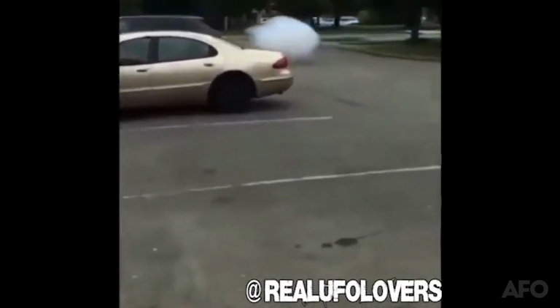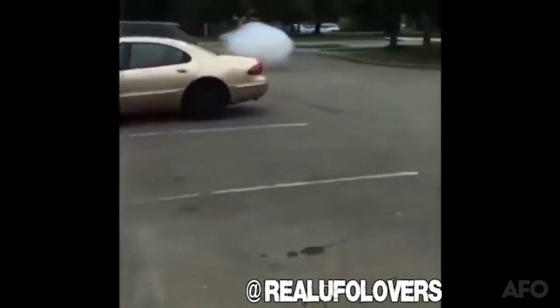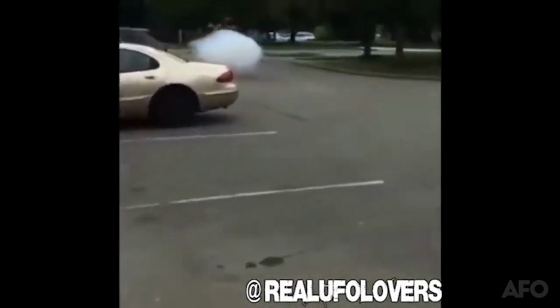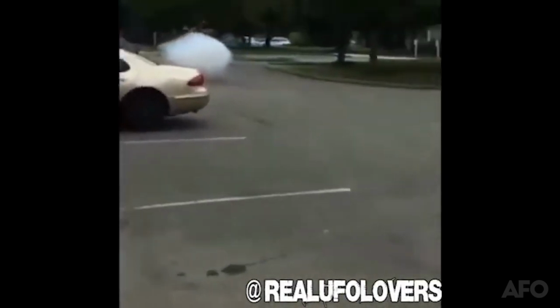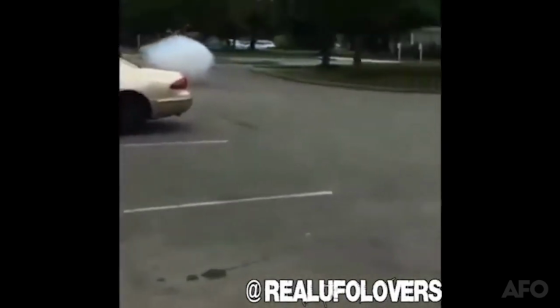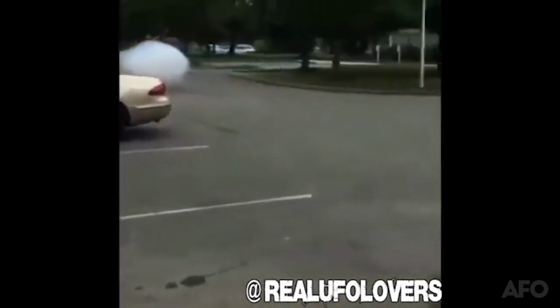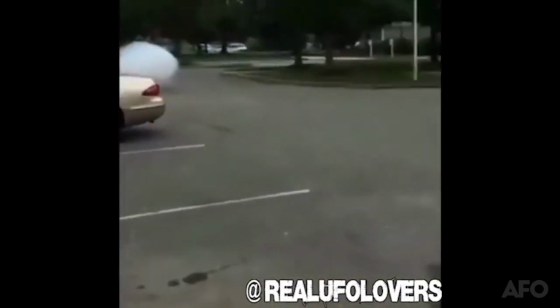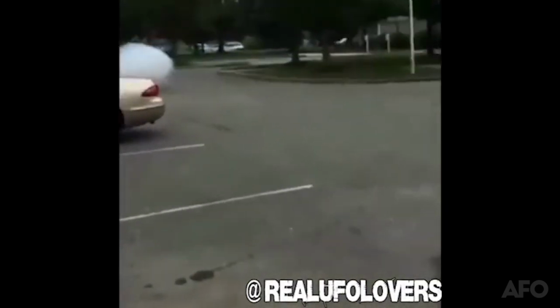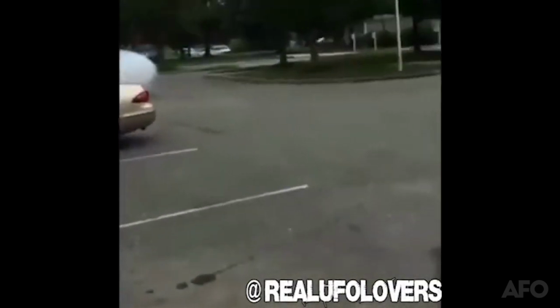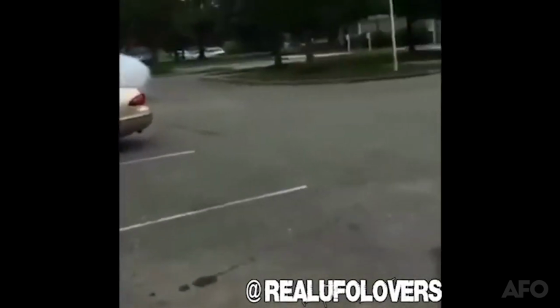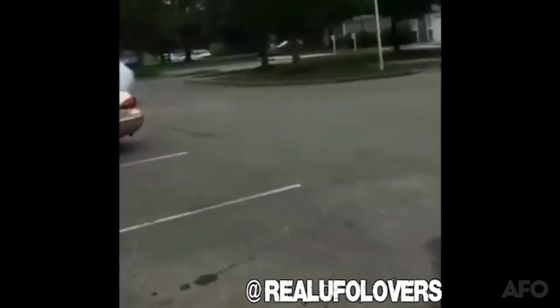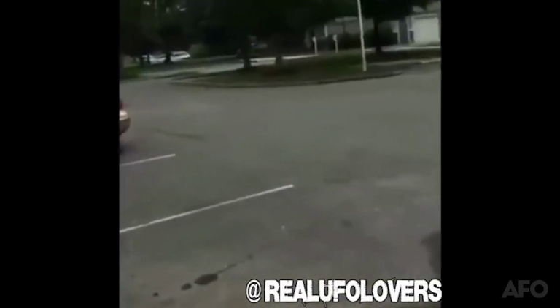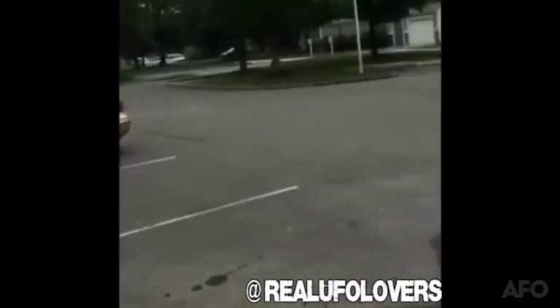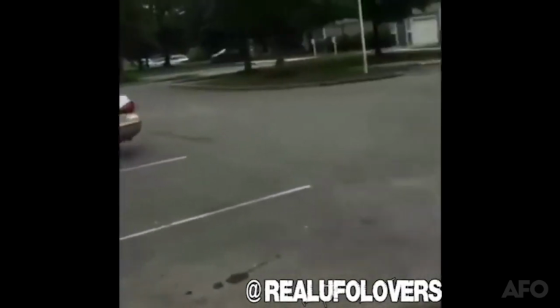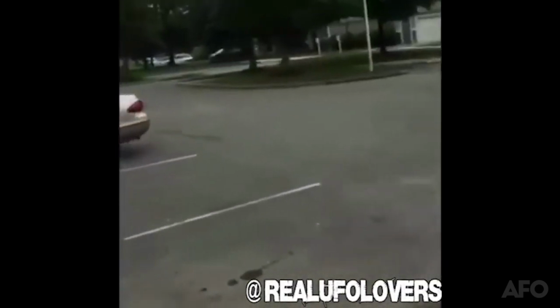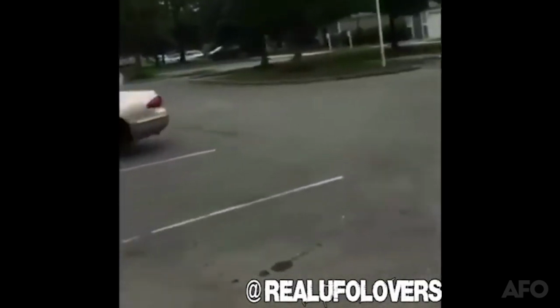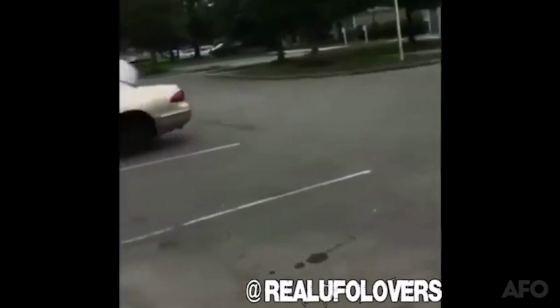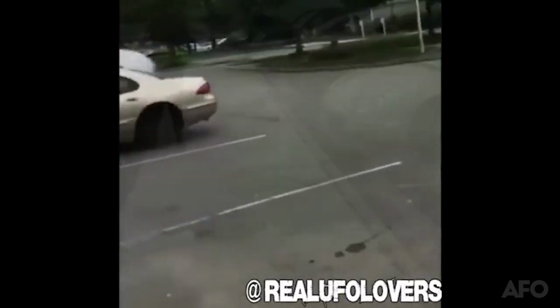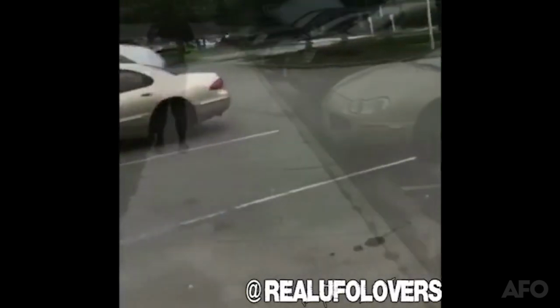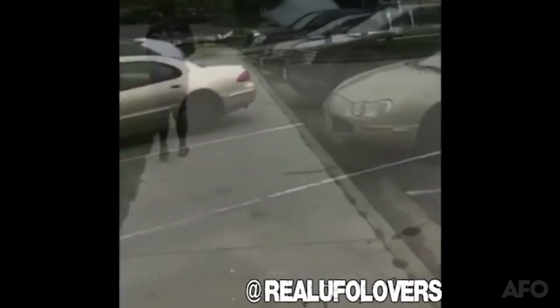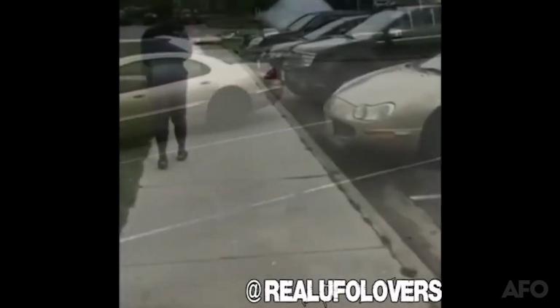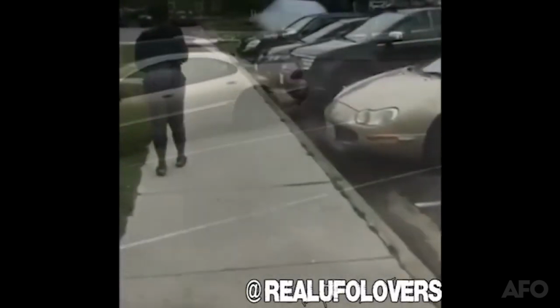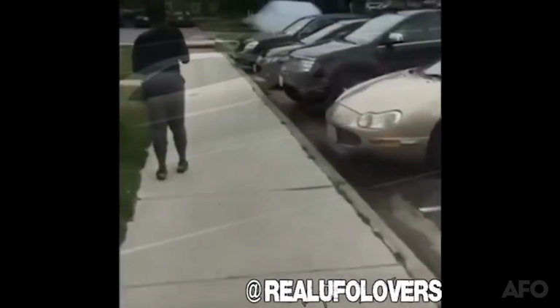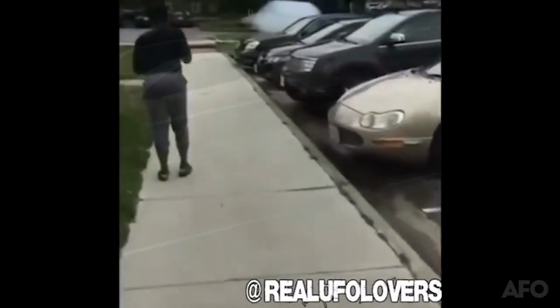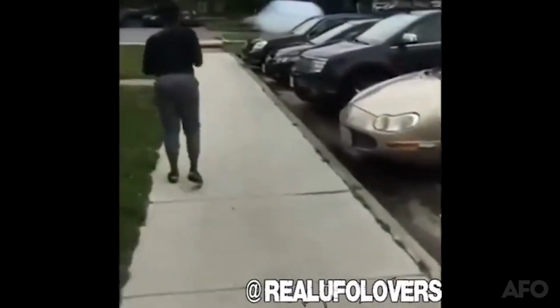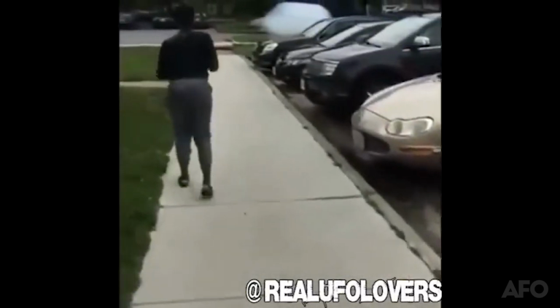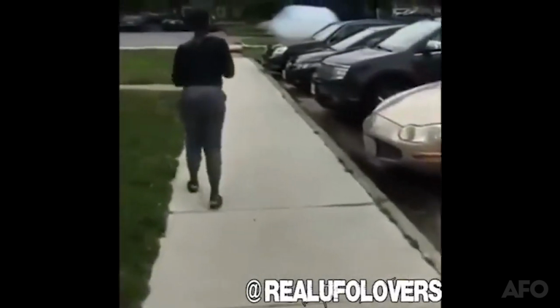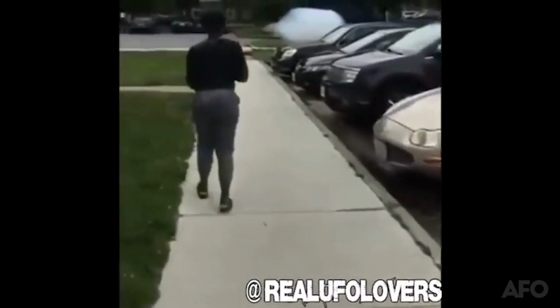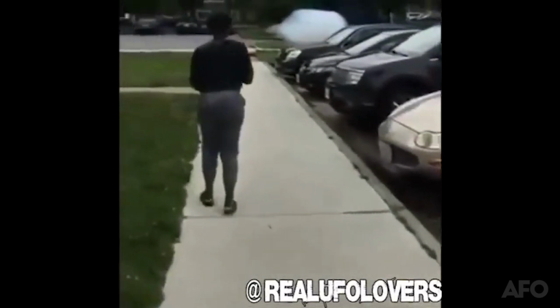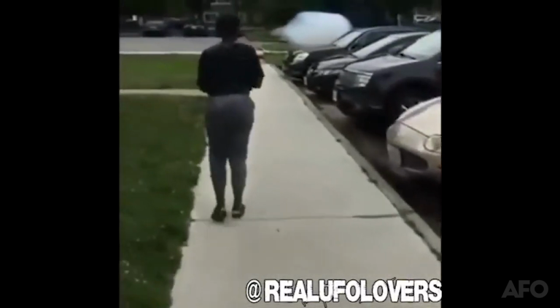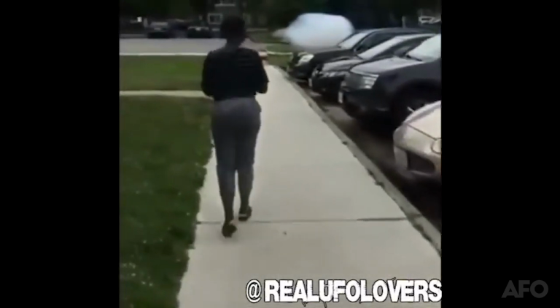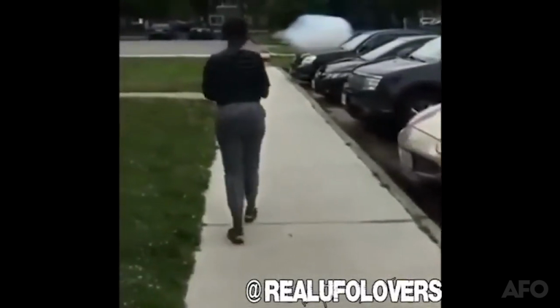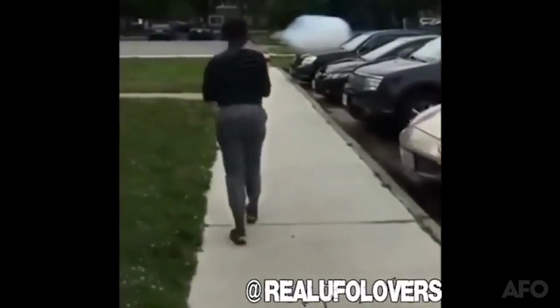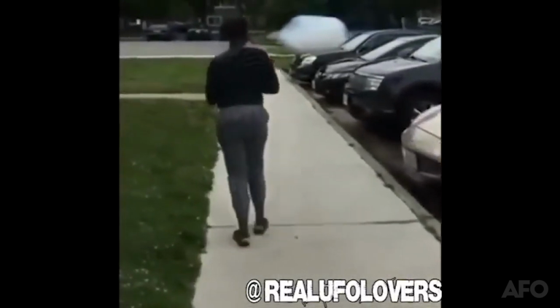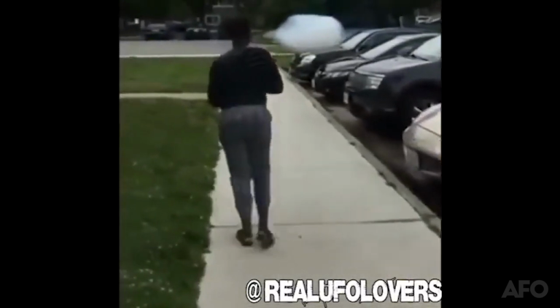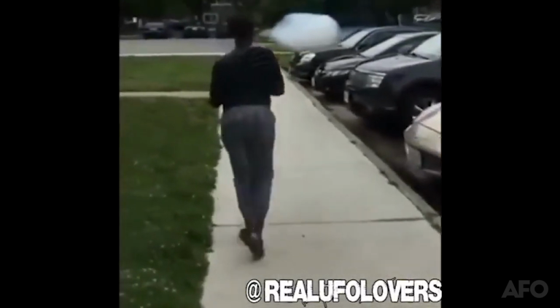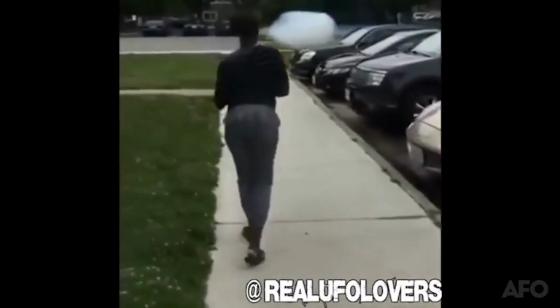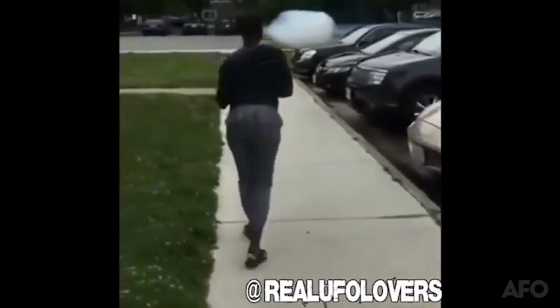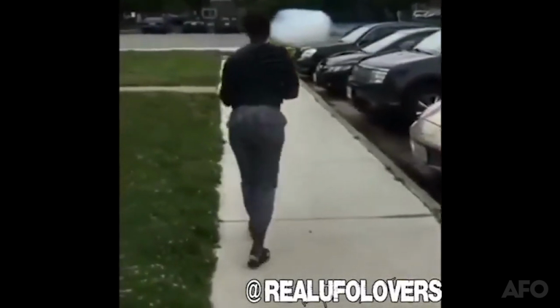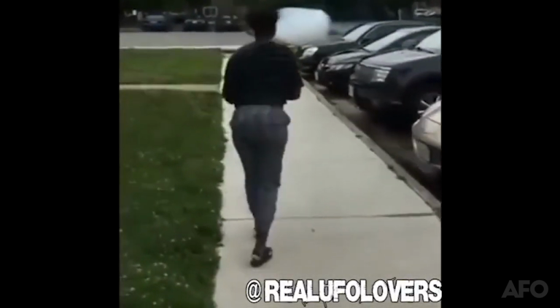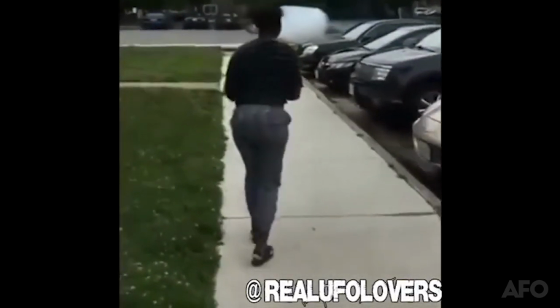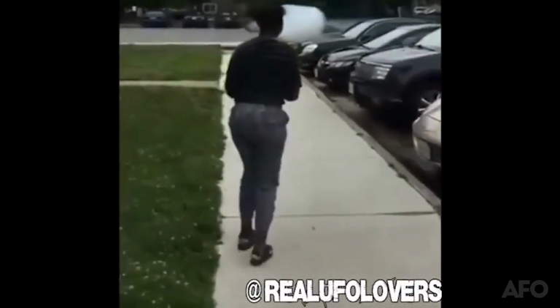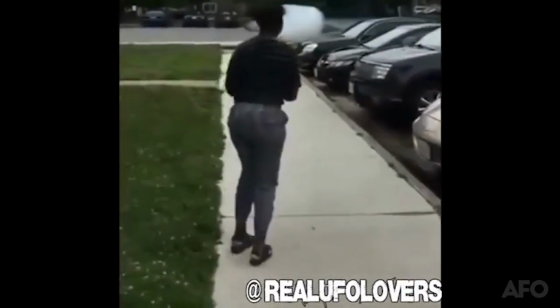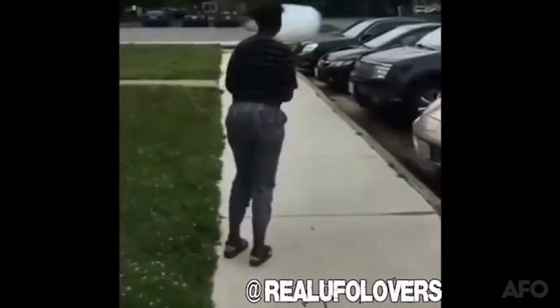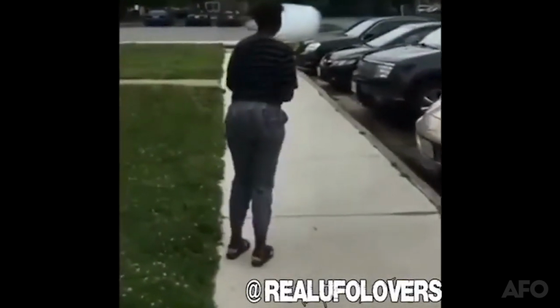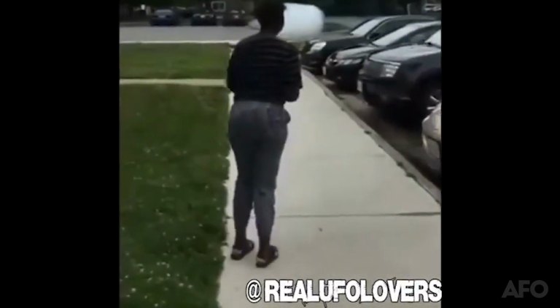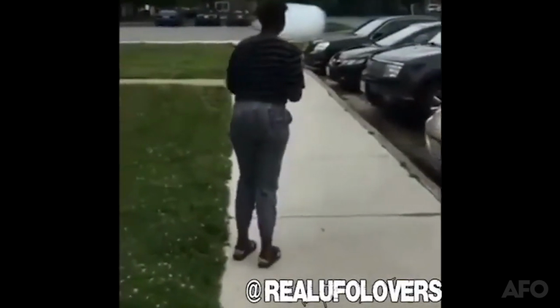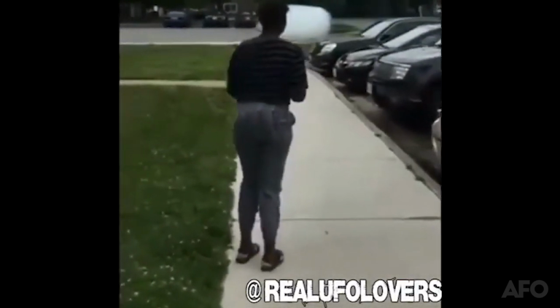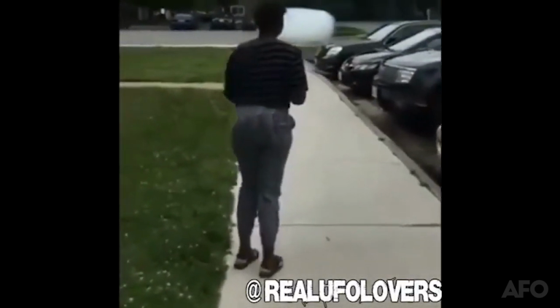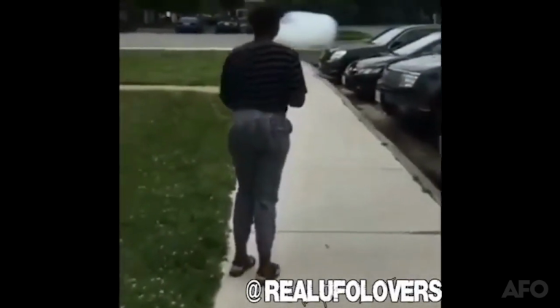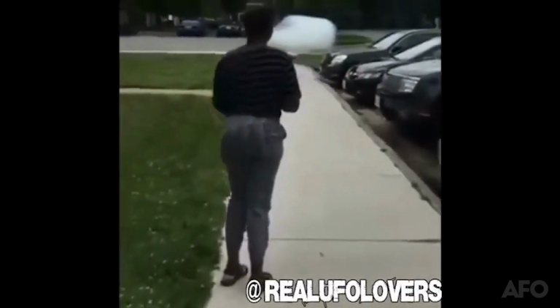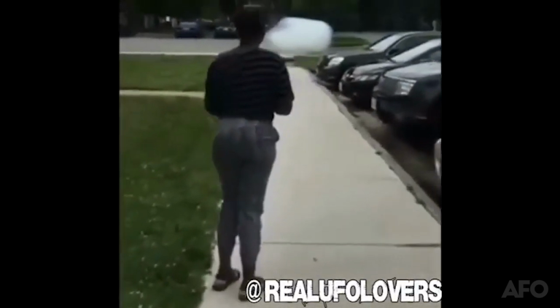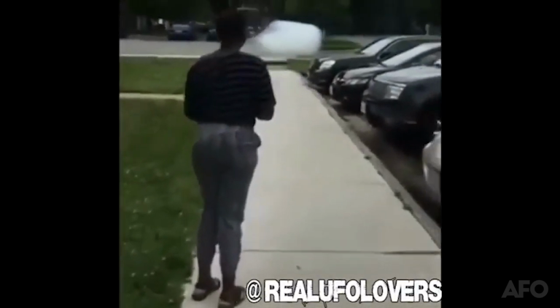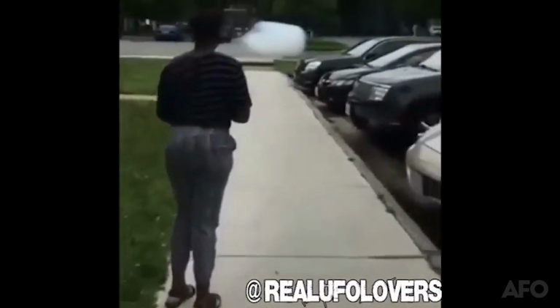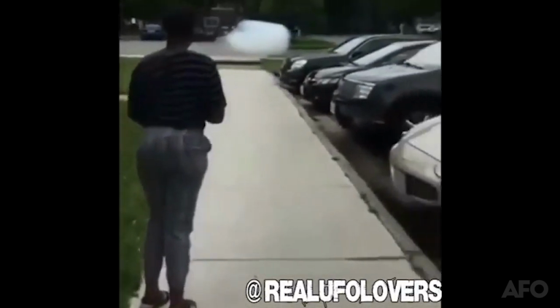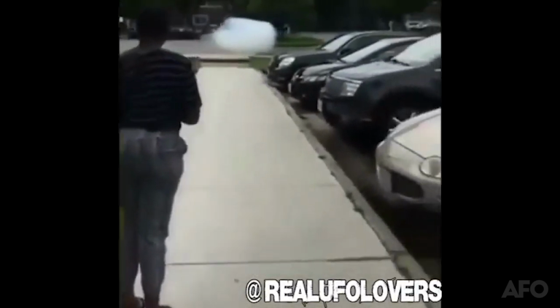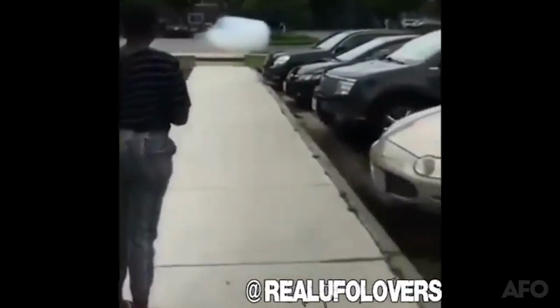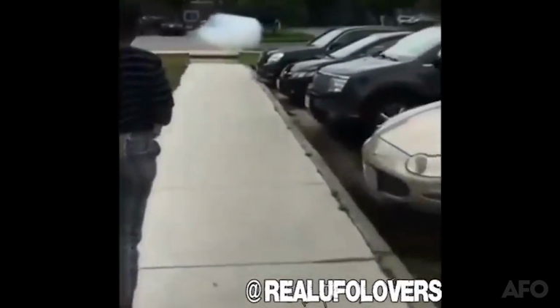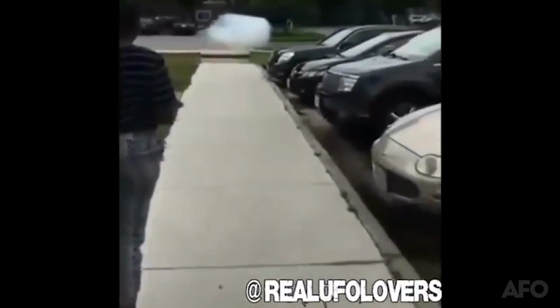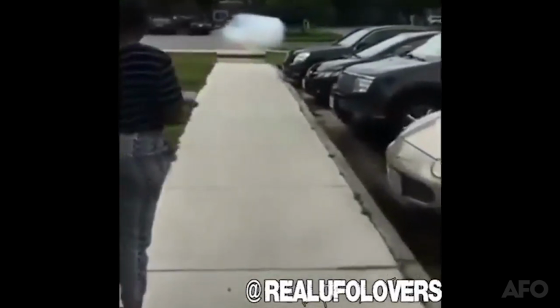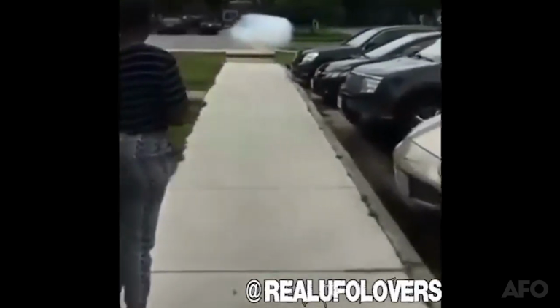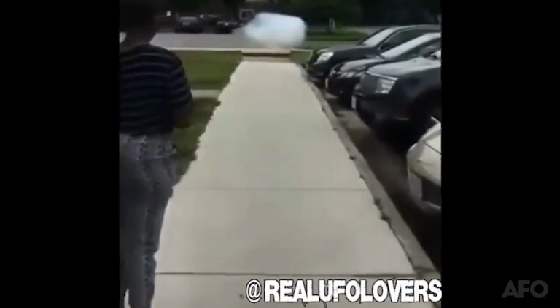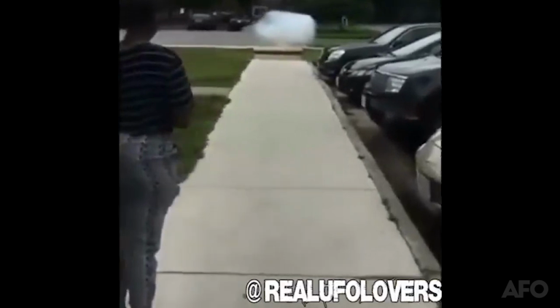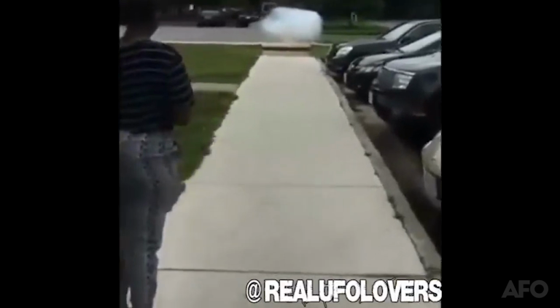A cloud-like mass was sighted by US citizens moving through a parking lot. No explanations have been put forward at this time.